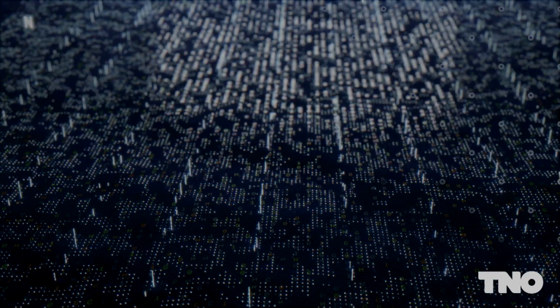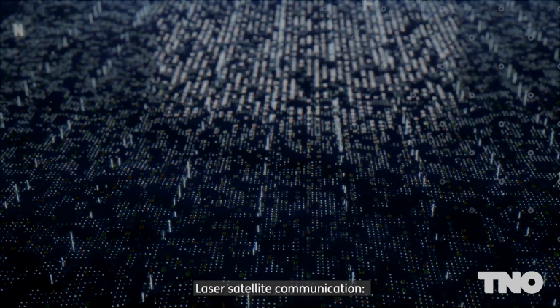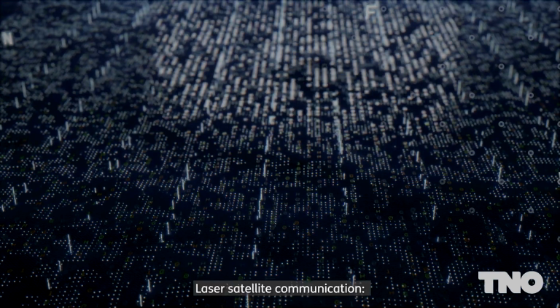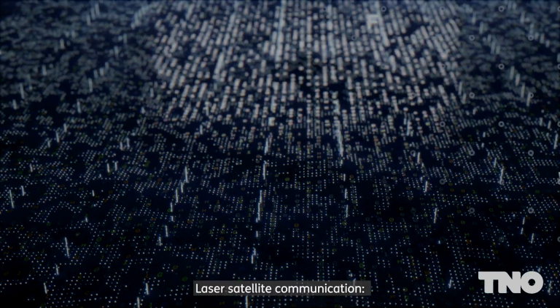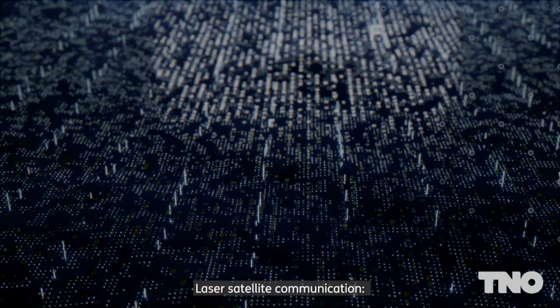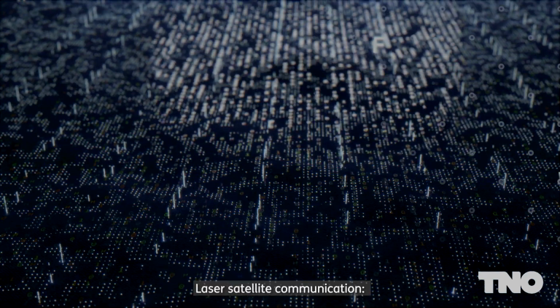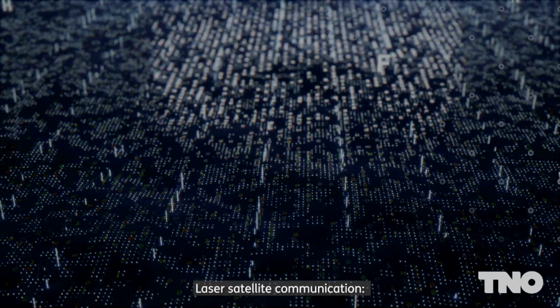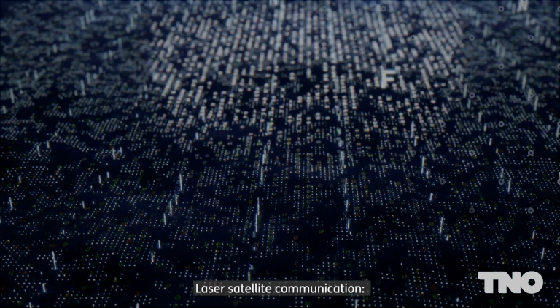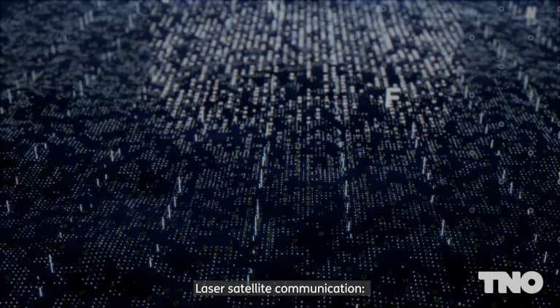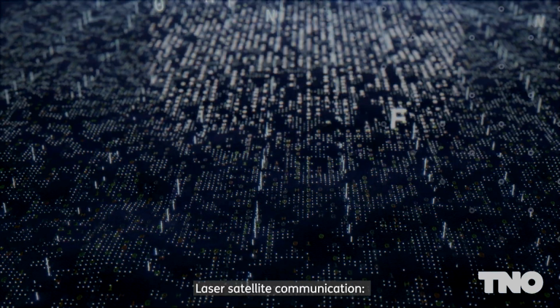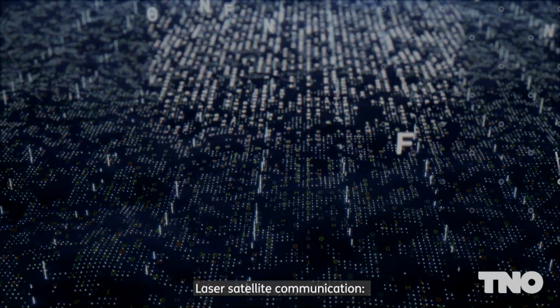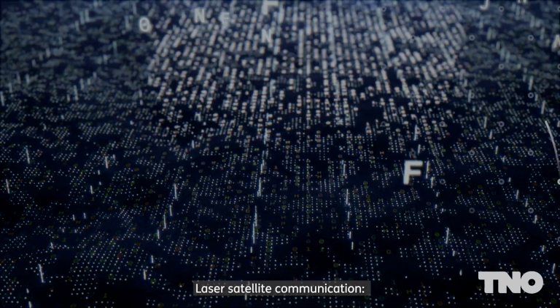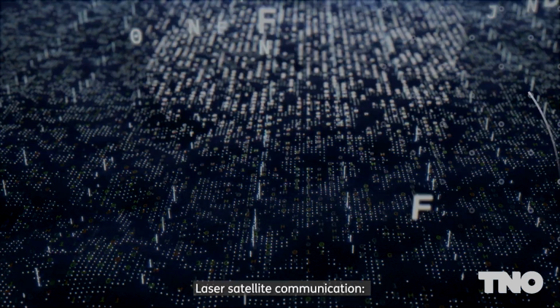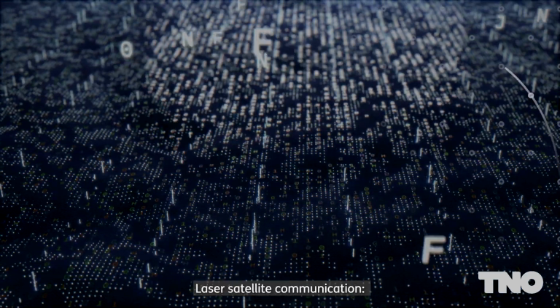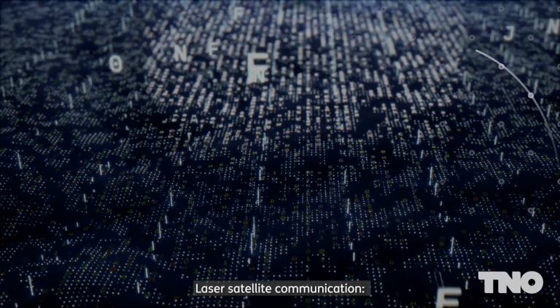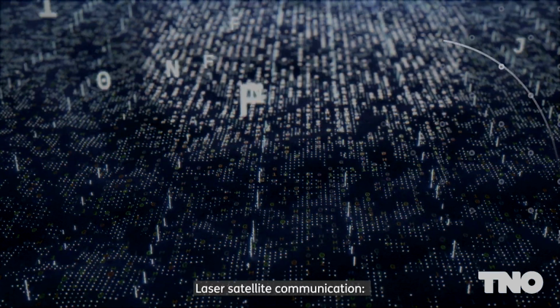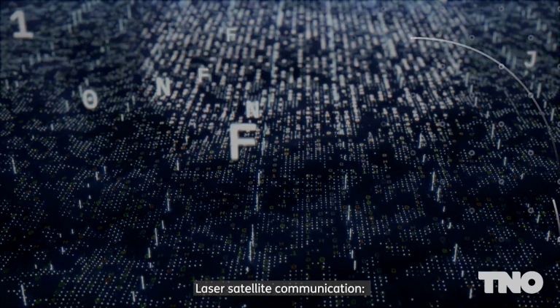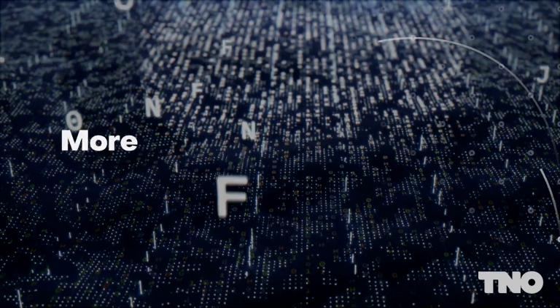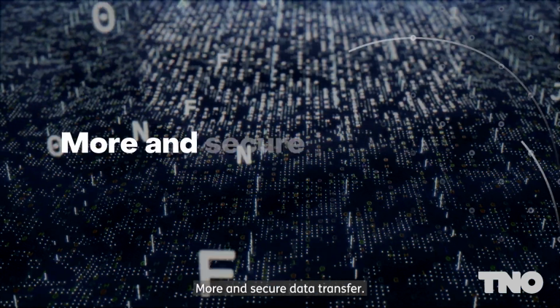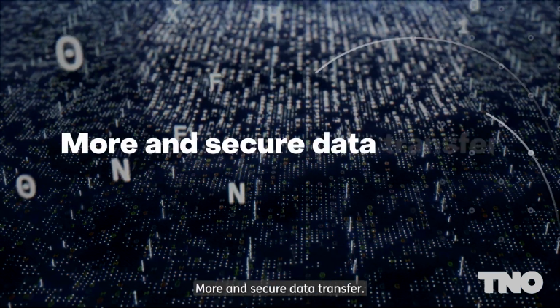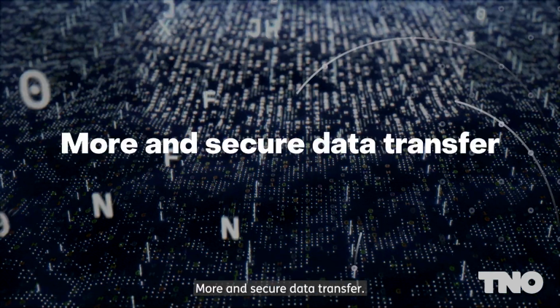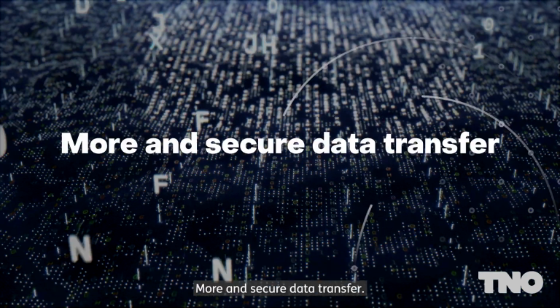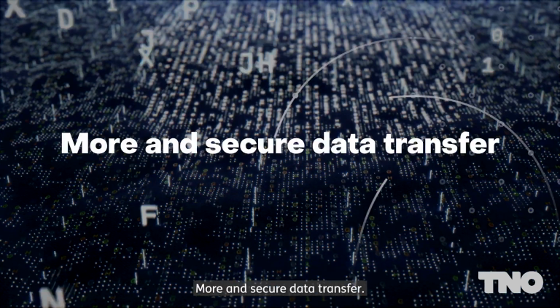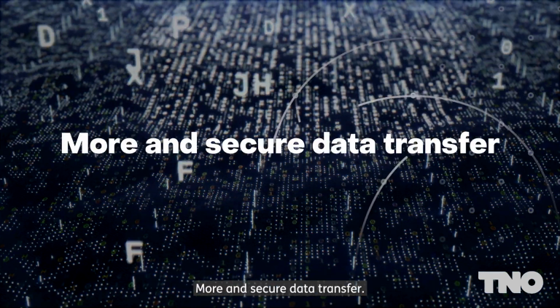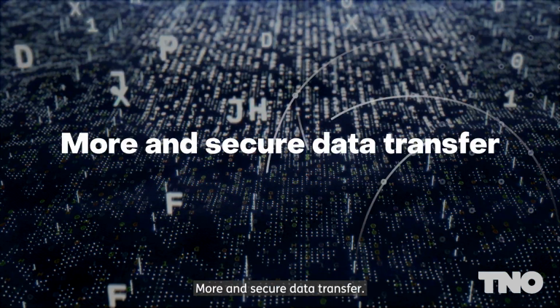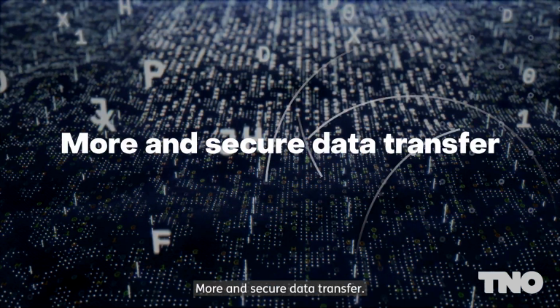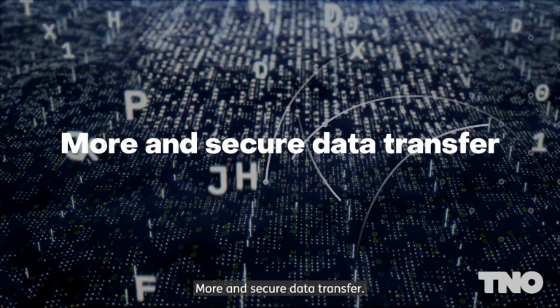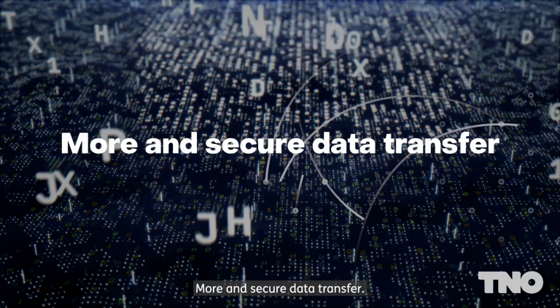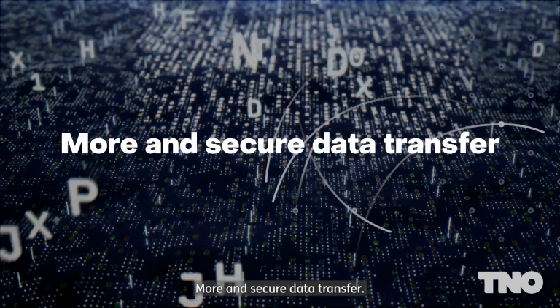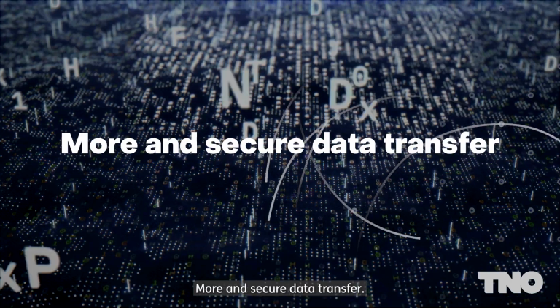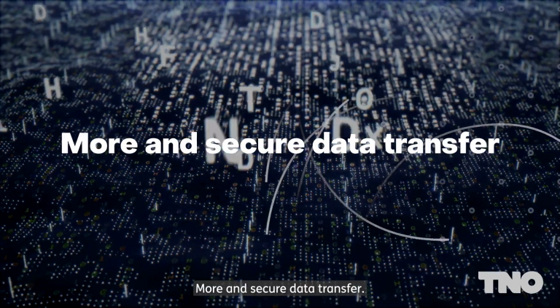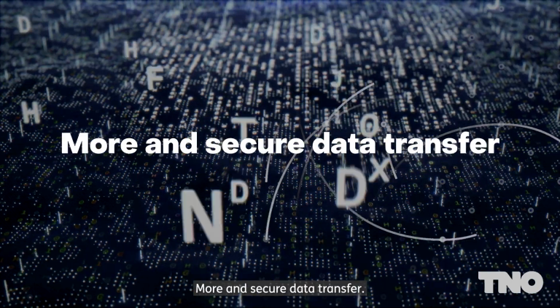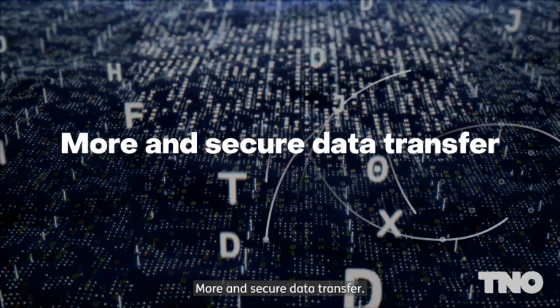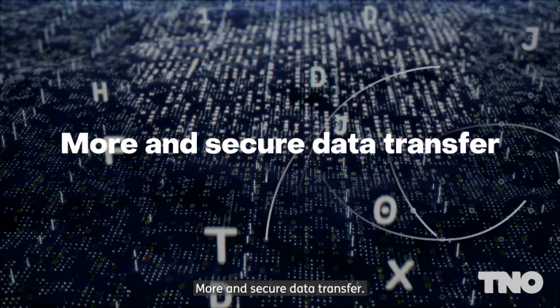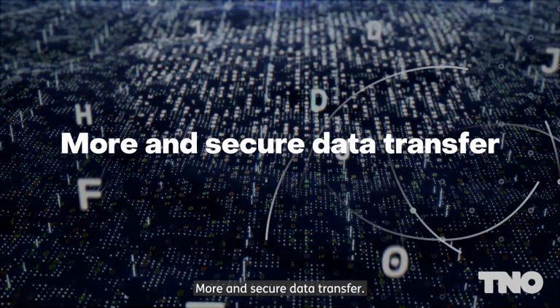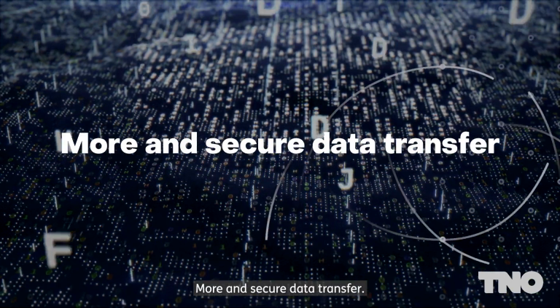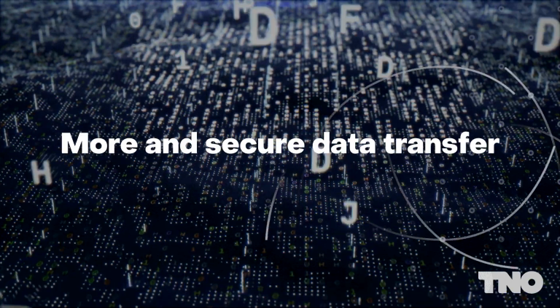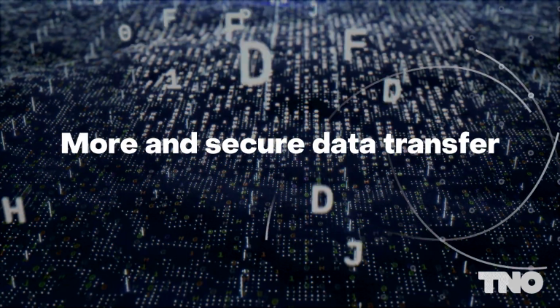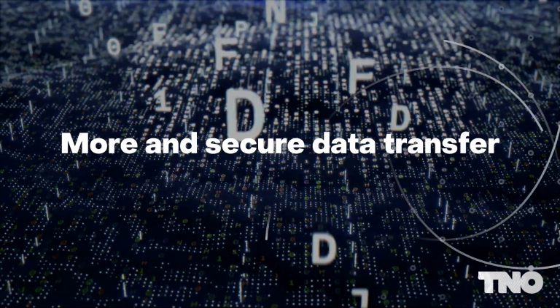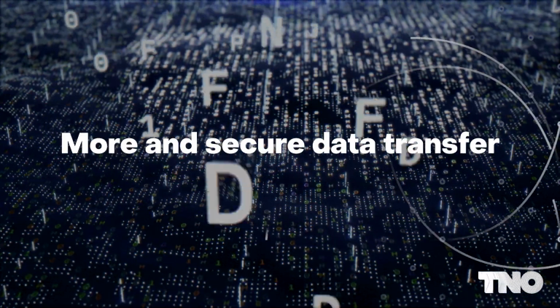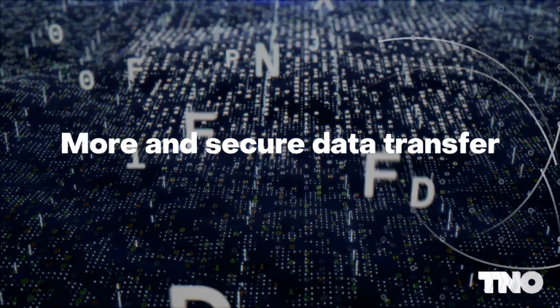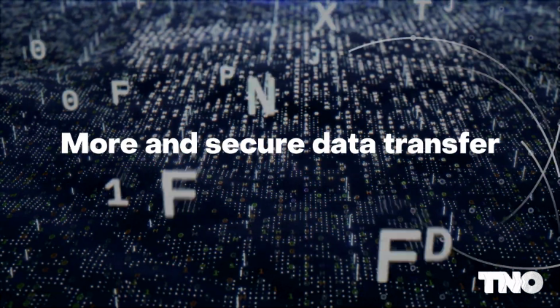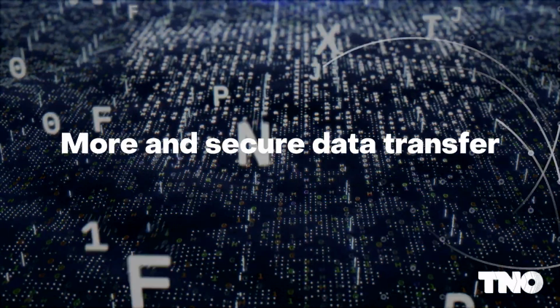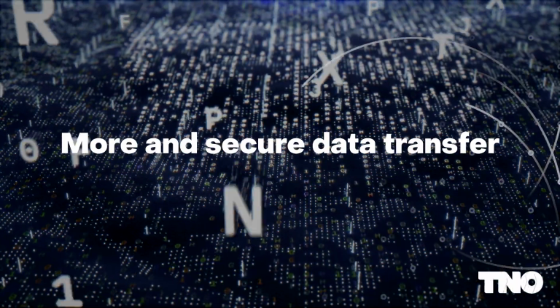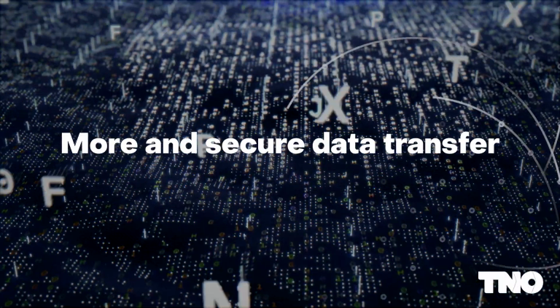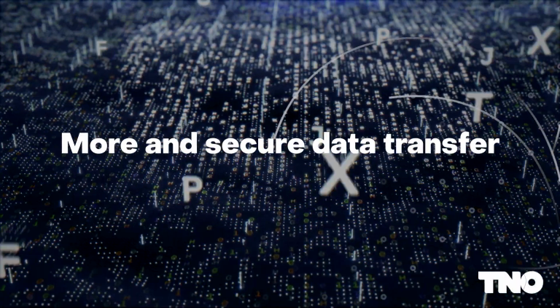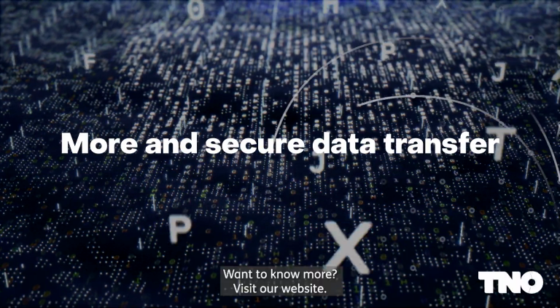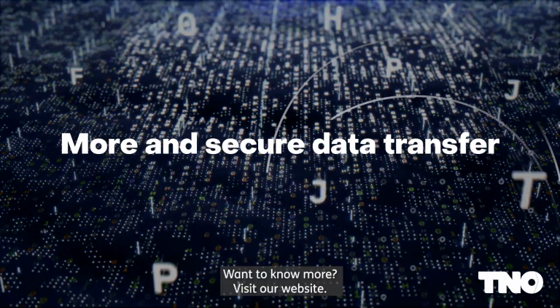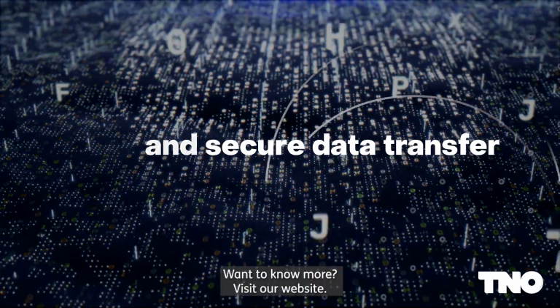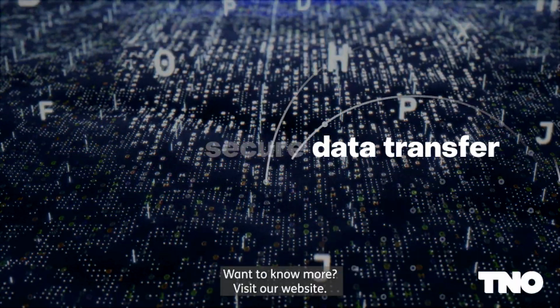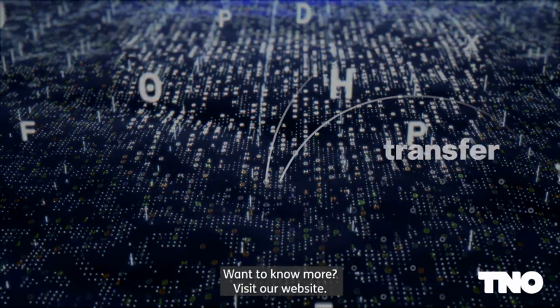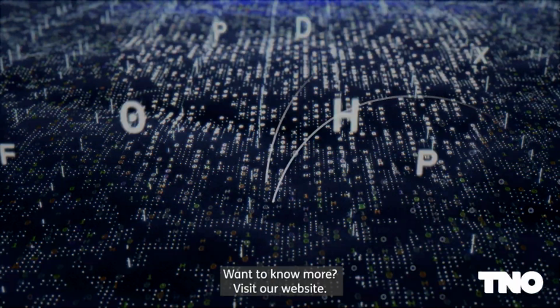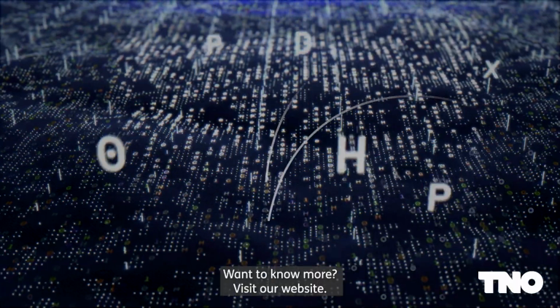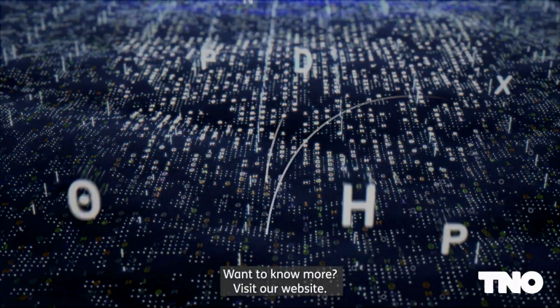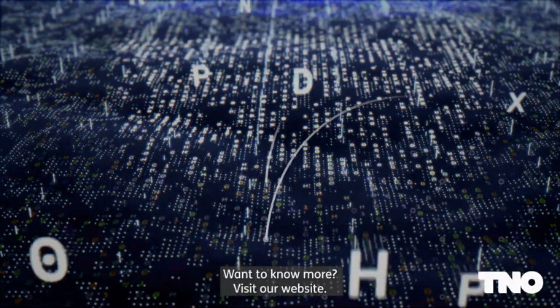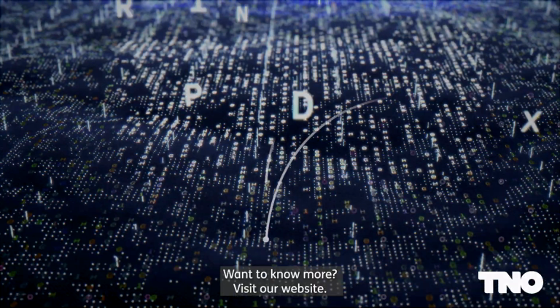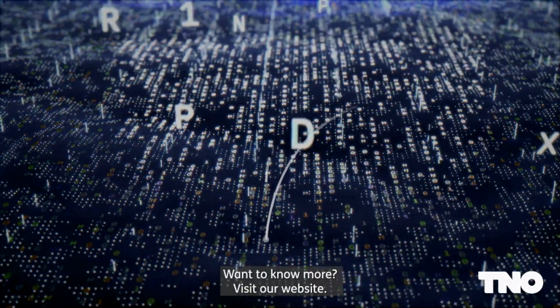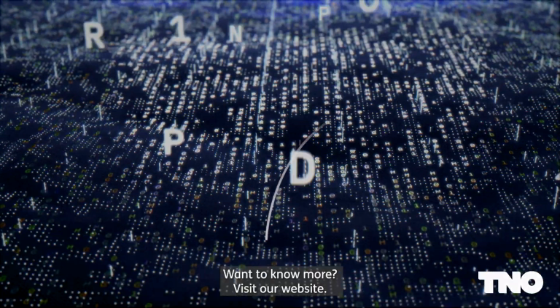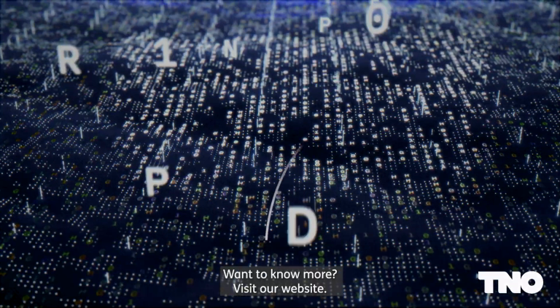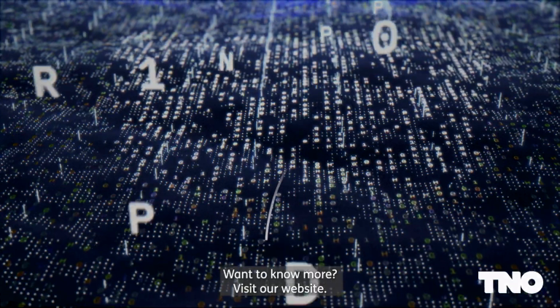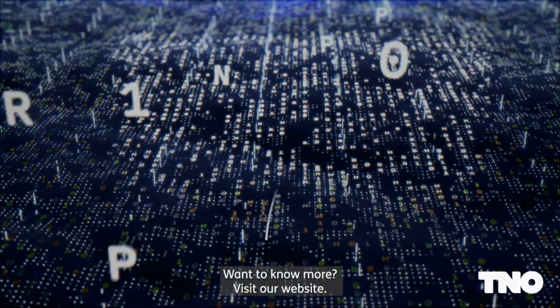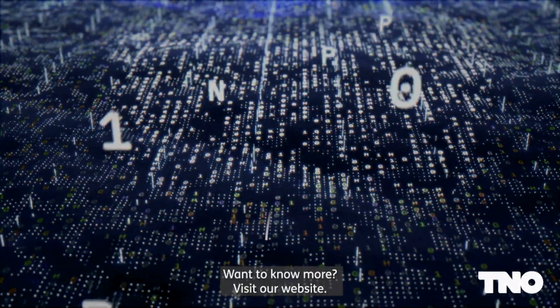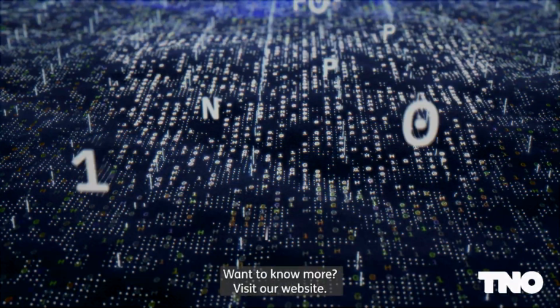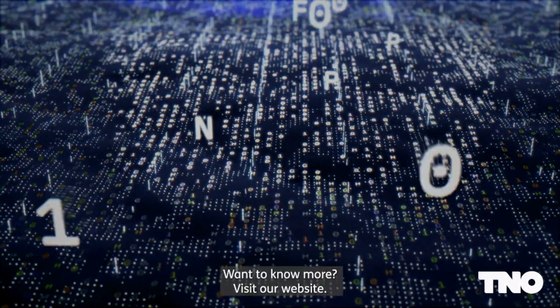Laser satellite communication: more and secure data transfer. Want to know more? Visit our website.